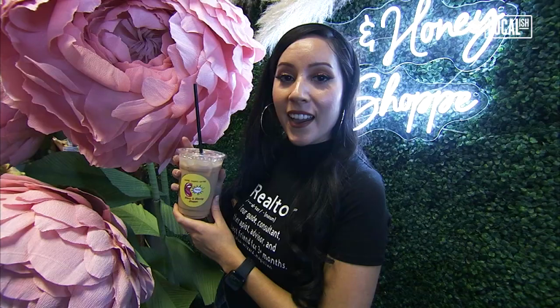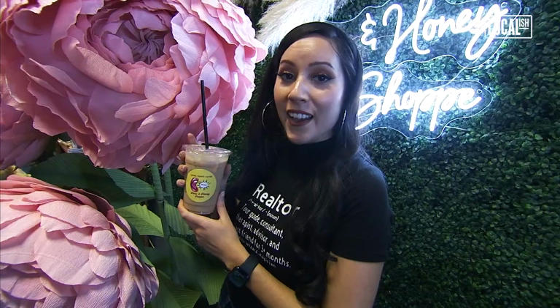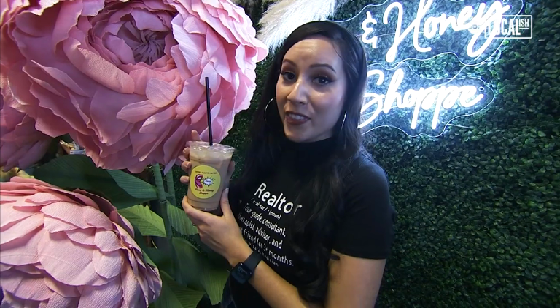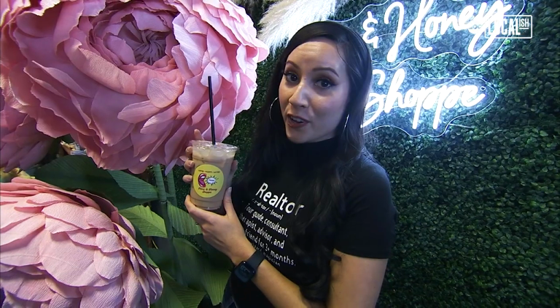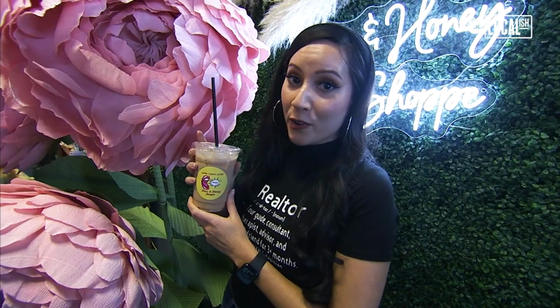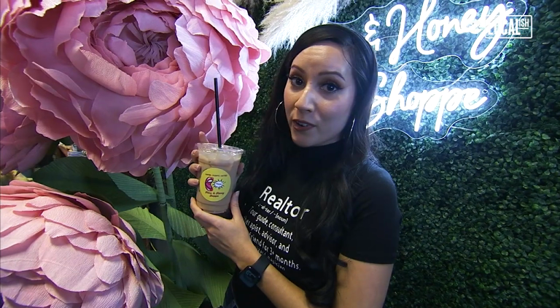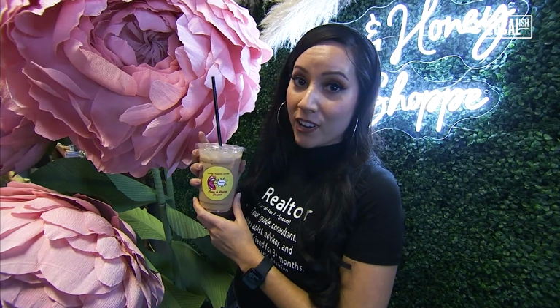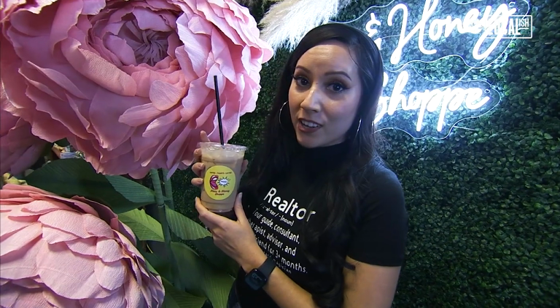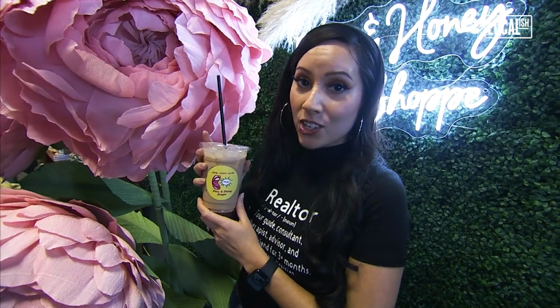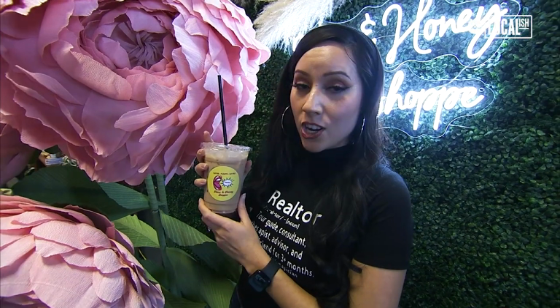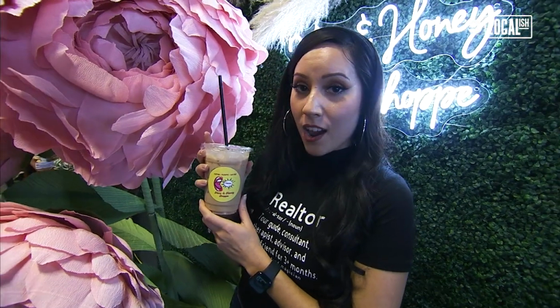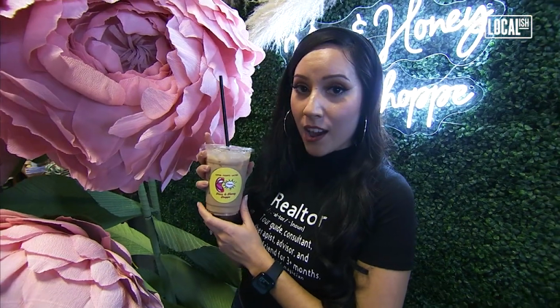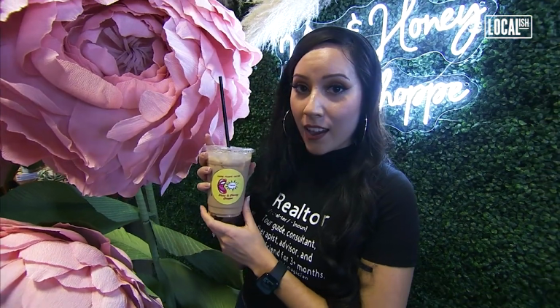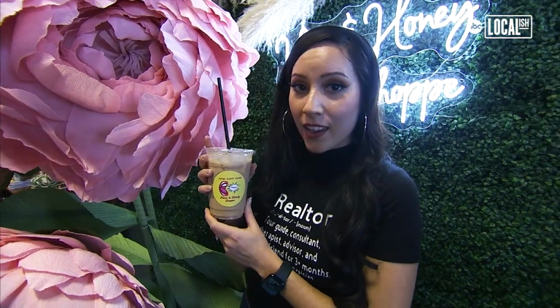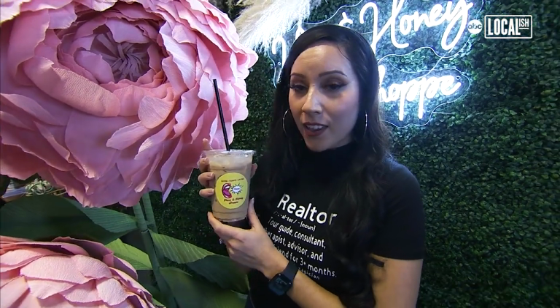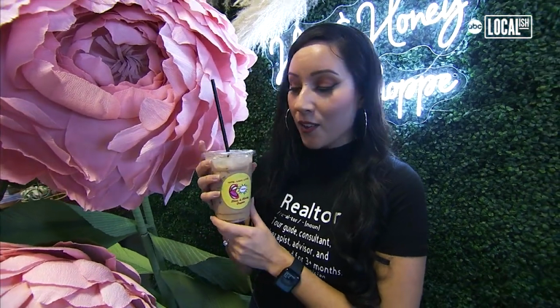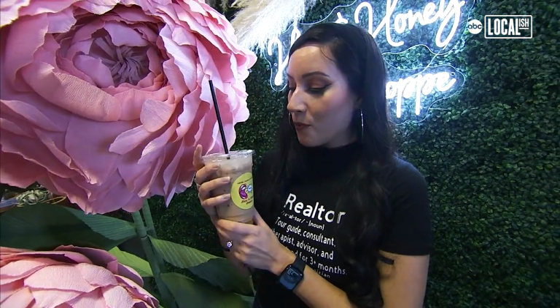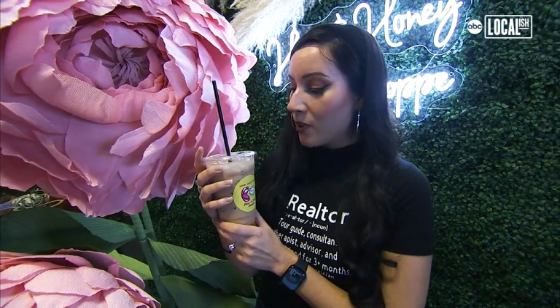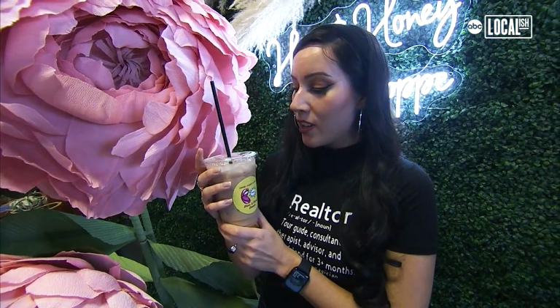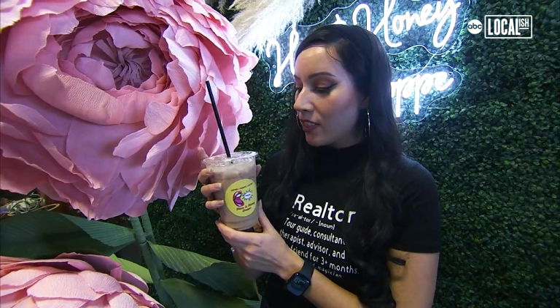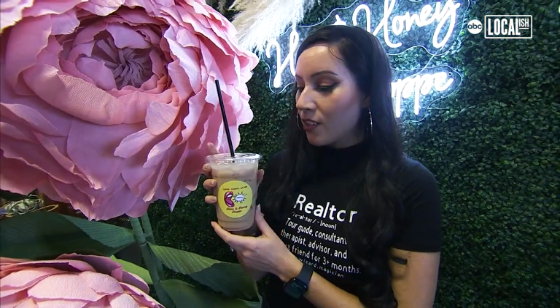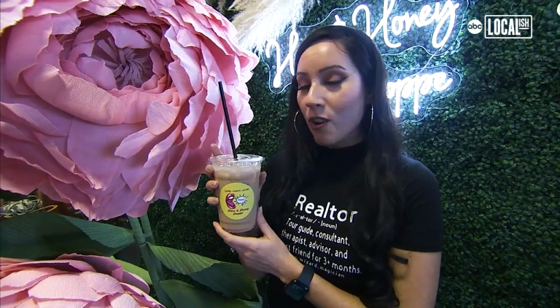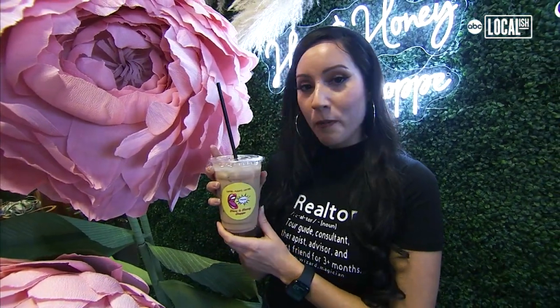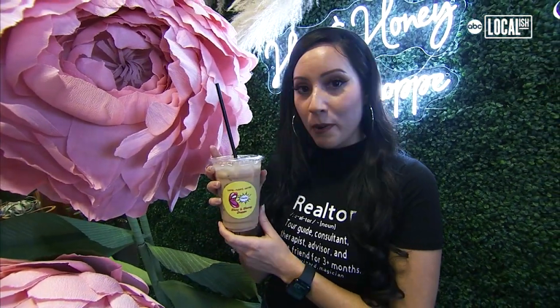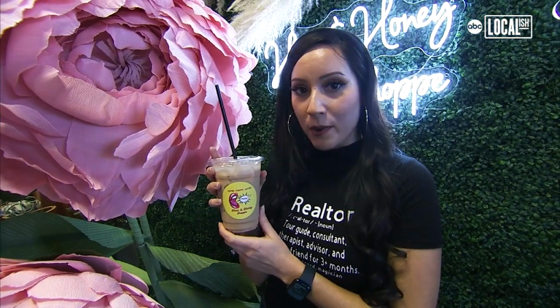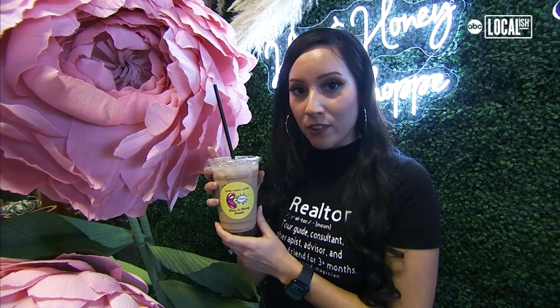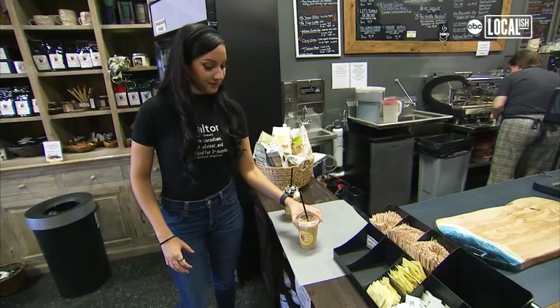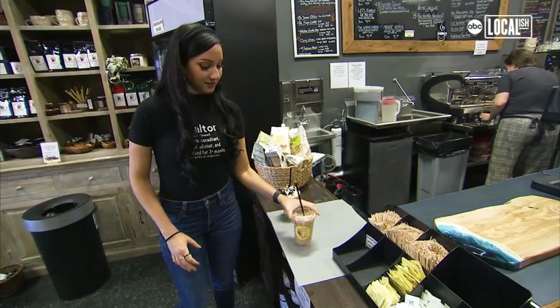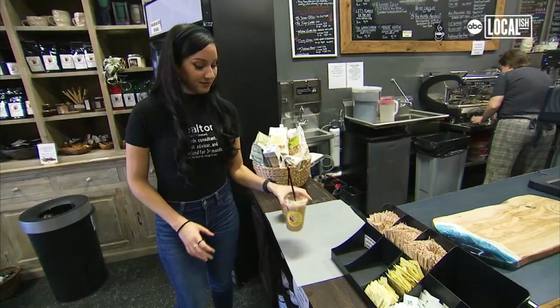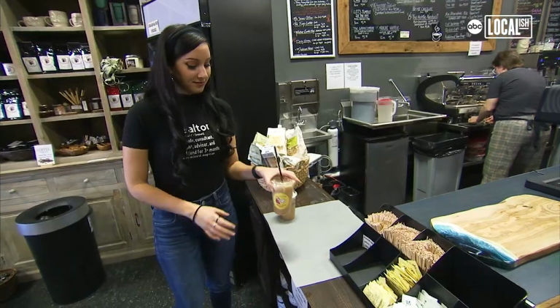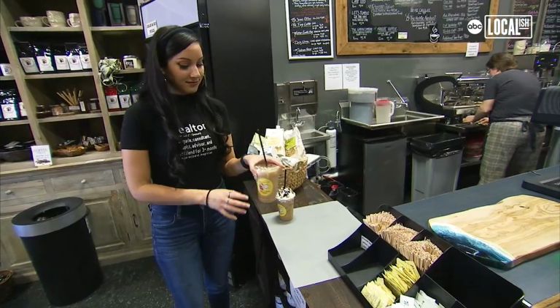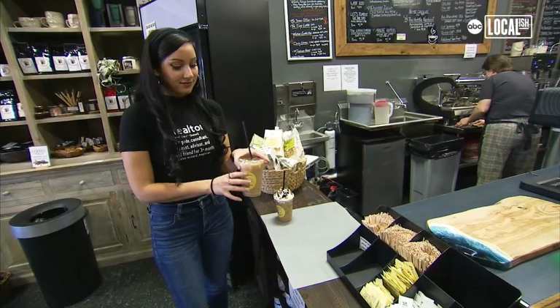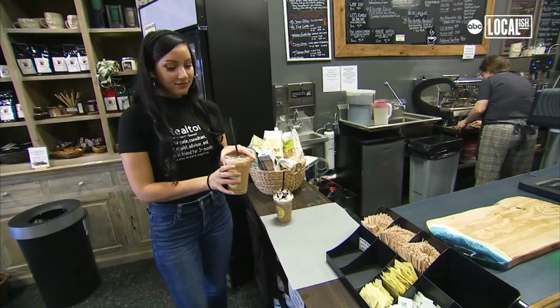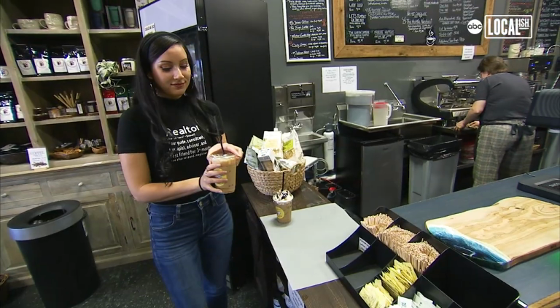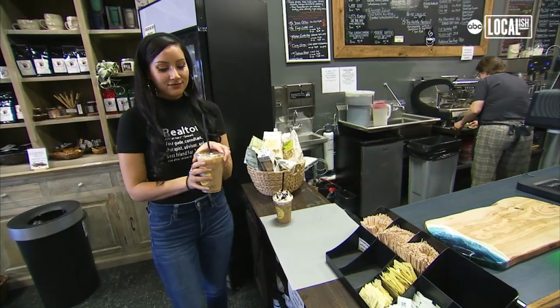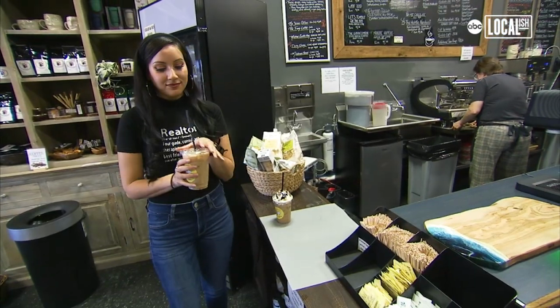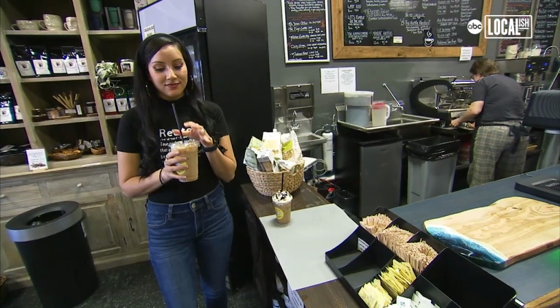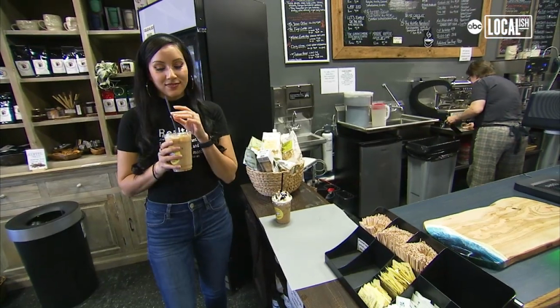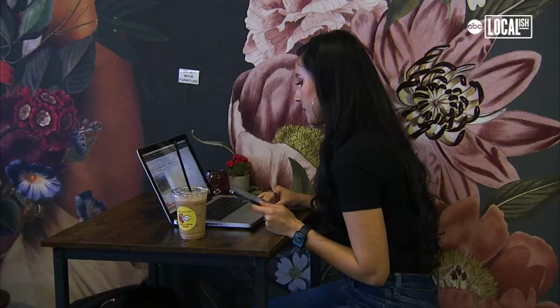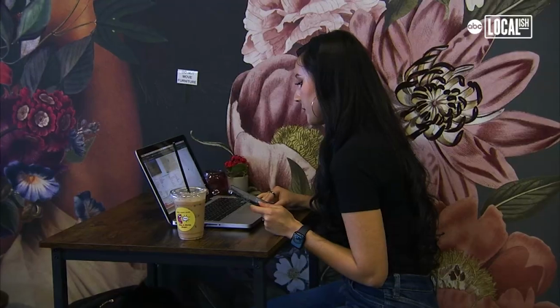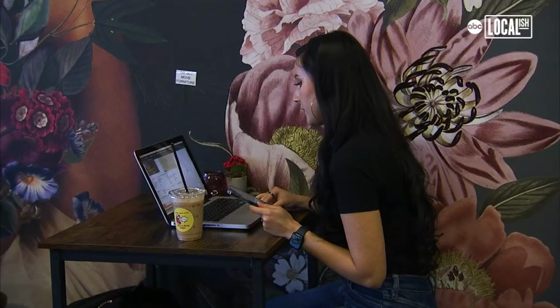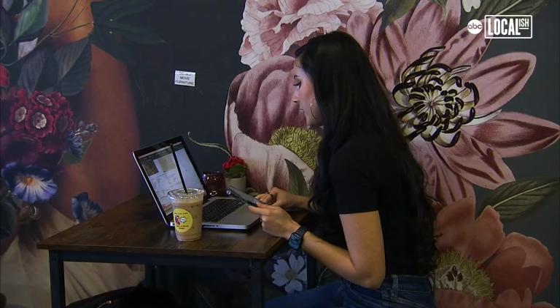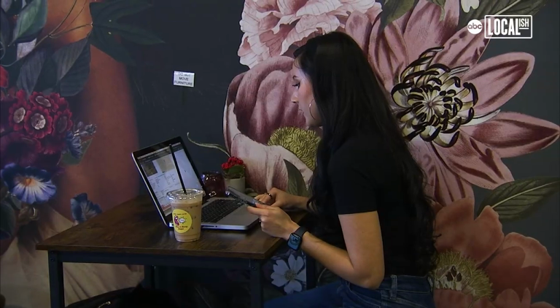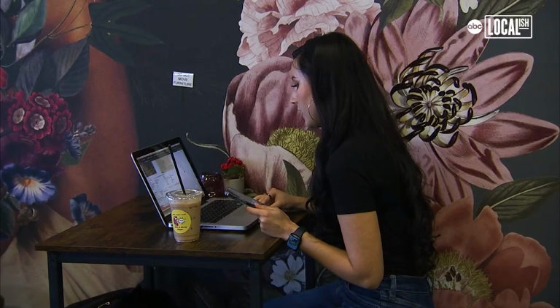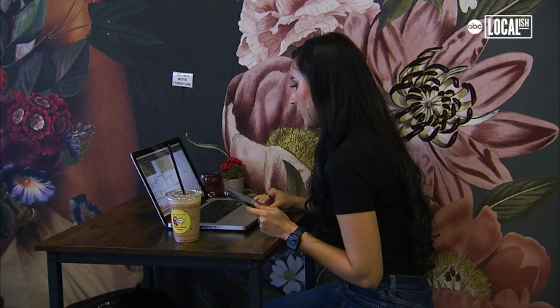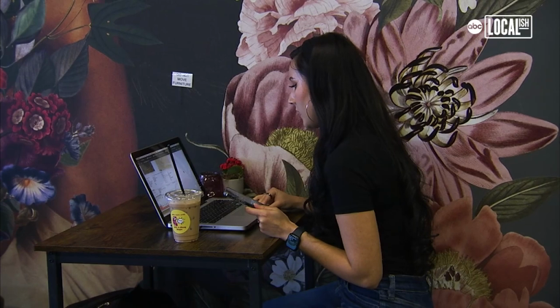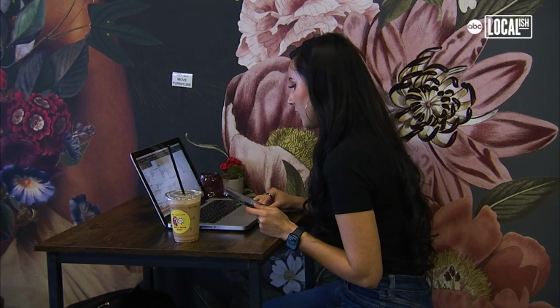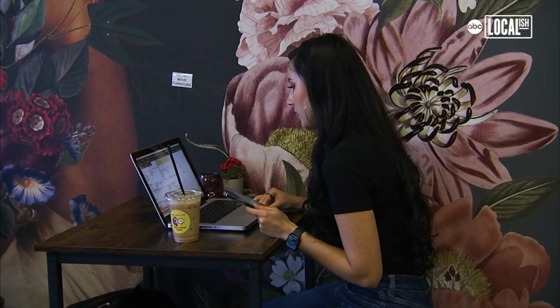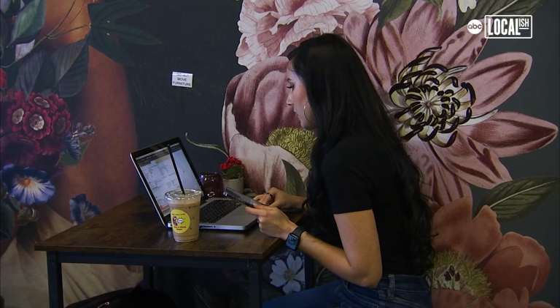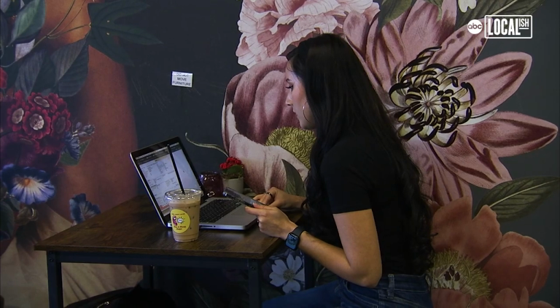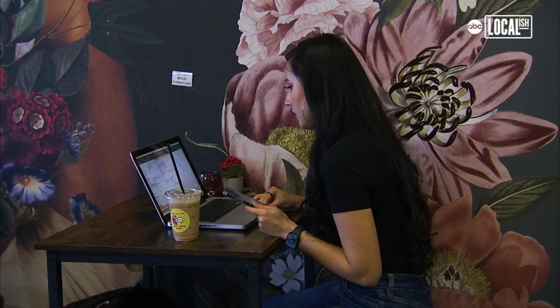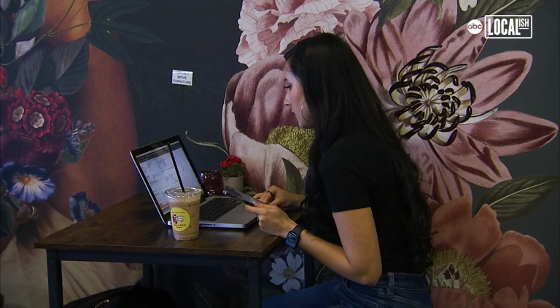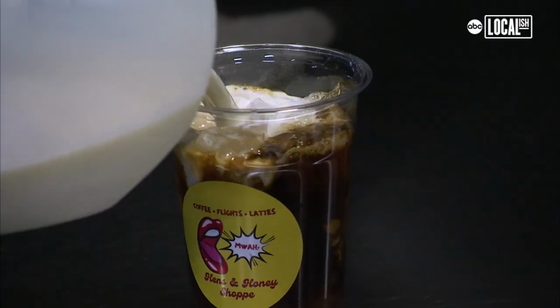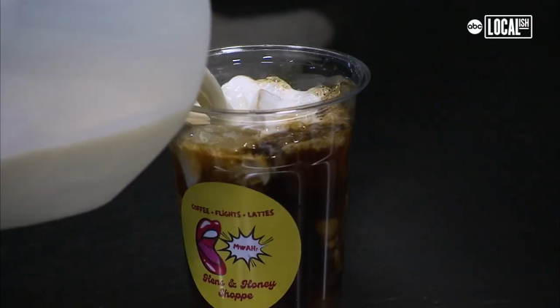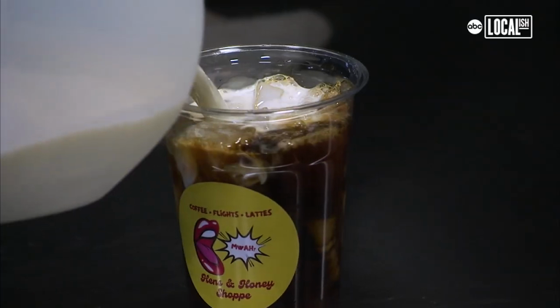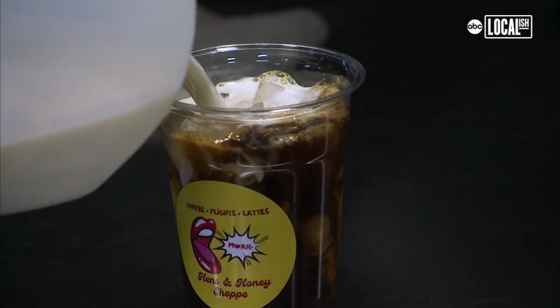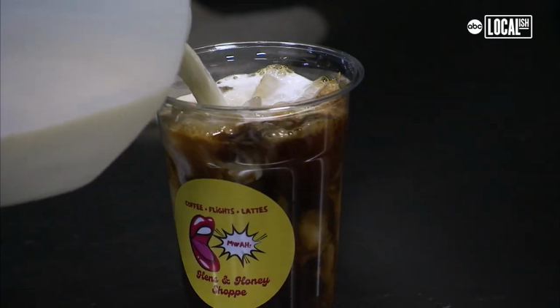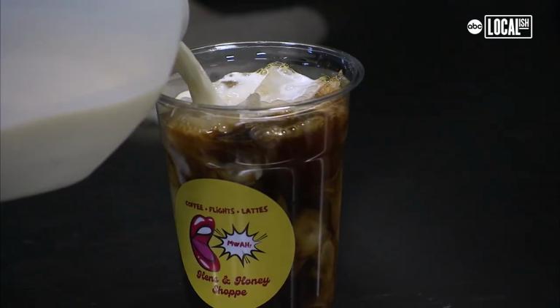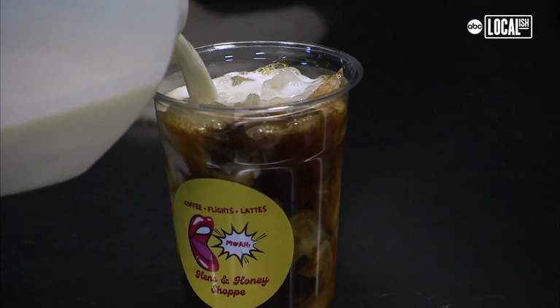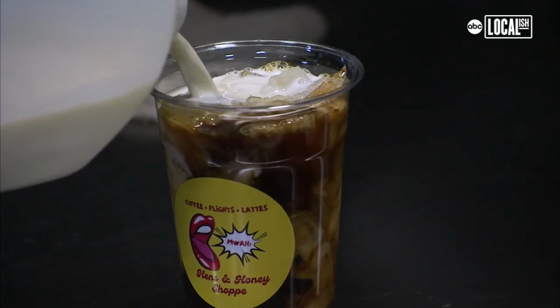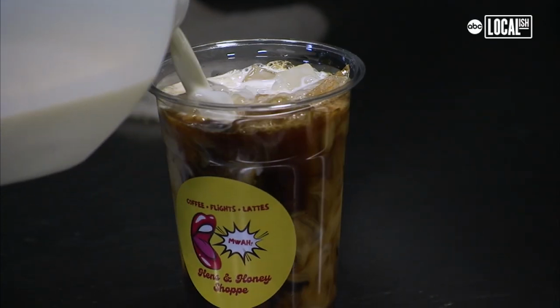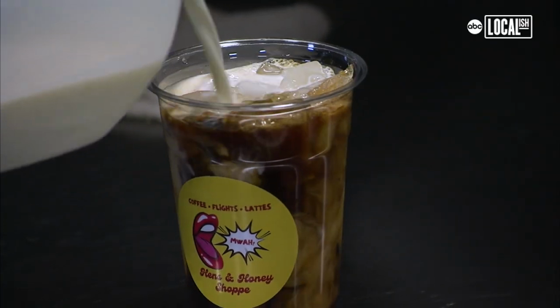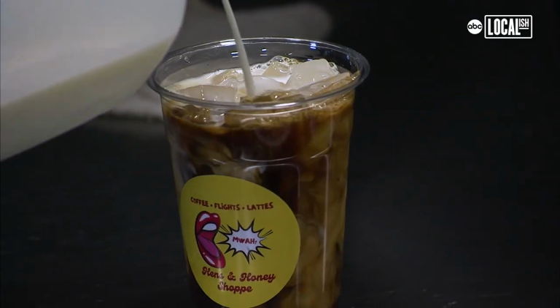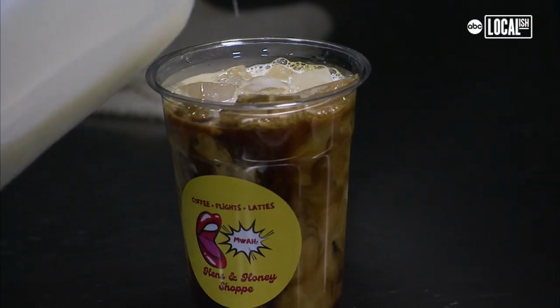I got the coconut chai with almond milk. I'm vegan, so it's really great that they have different options for milk.